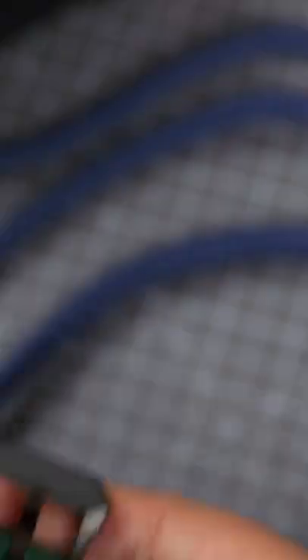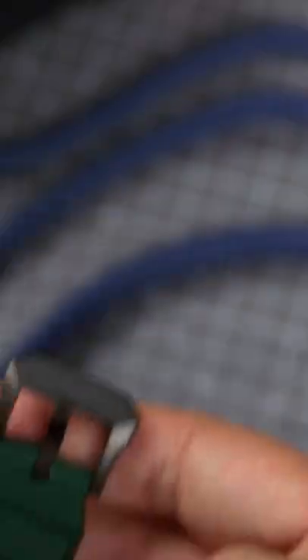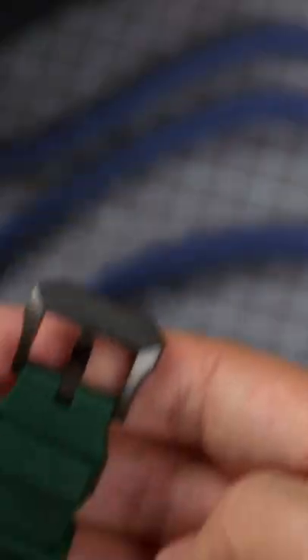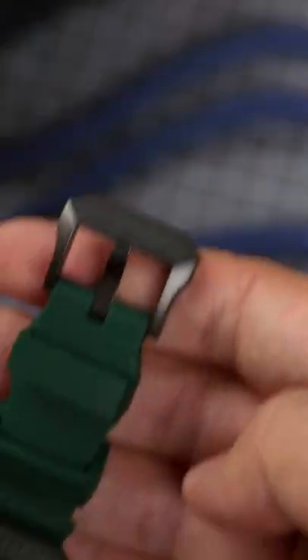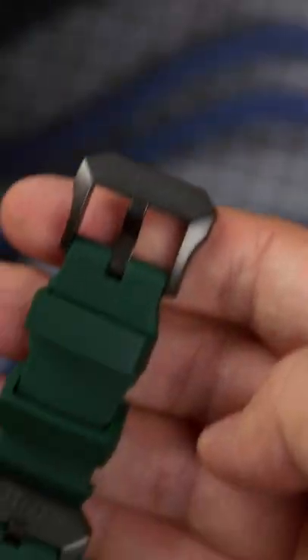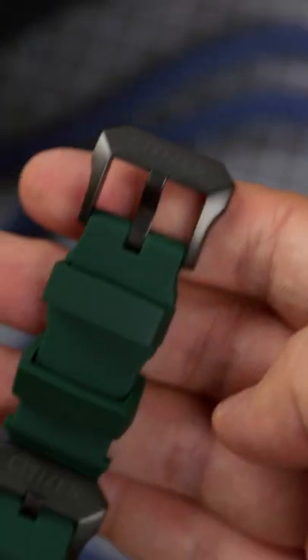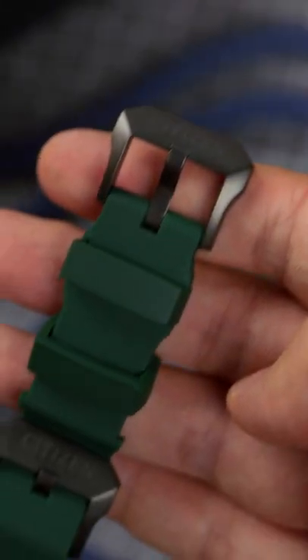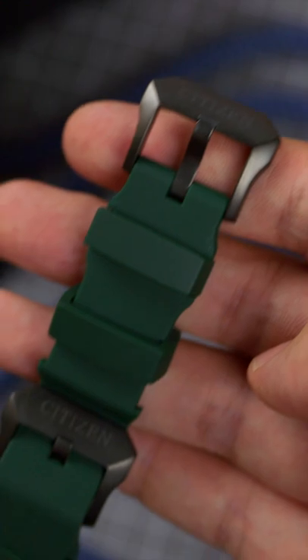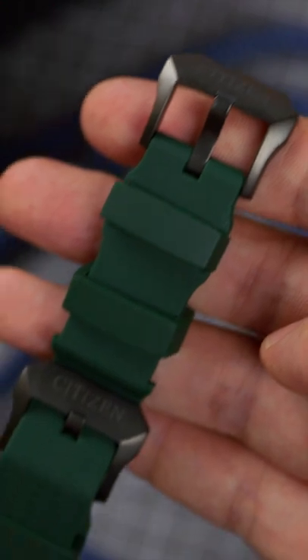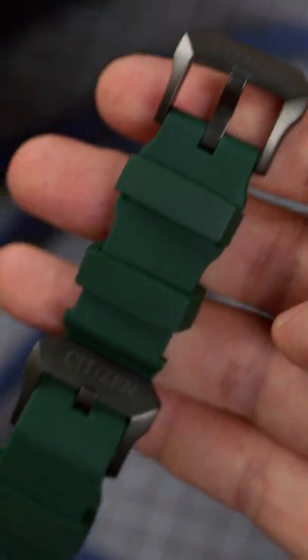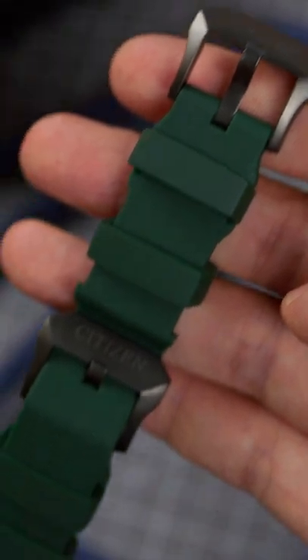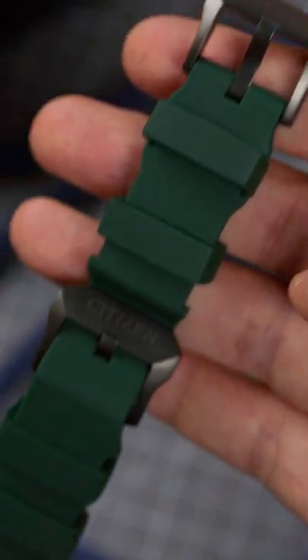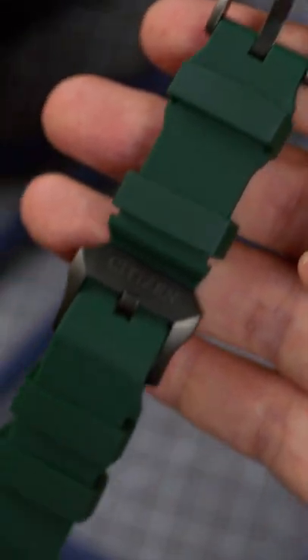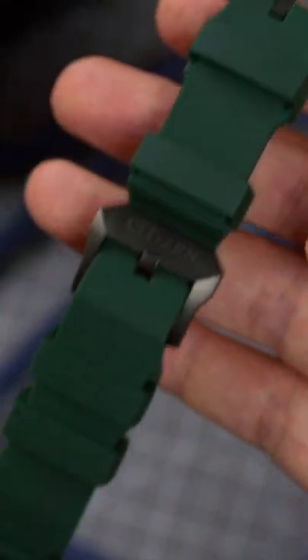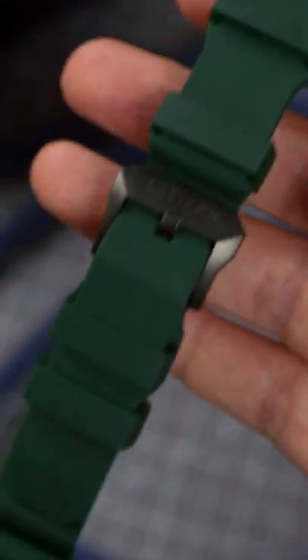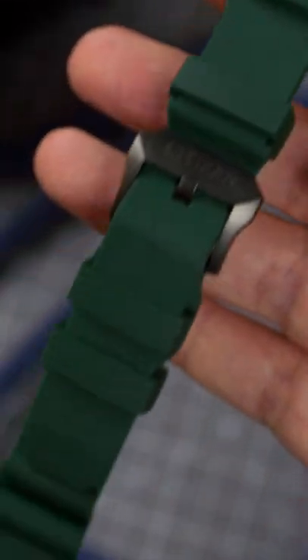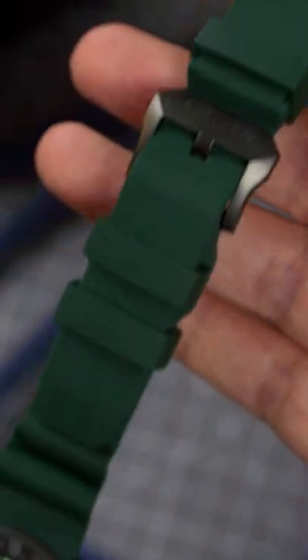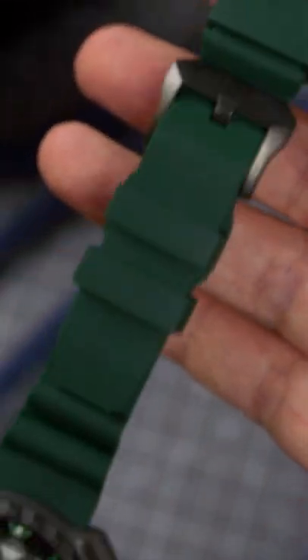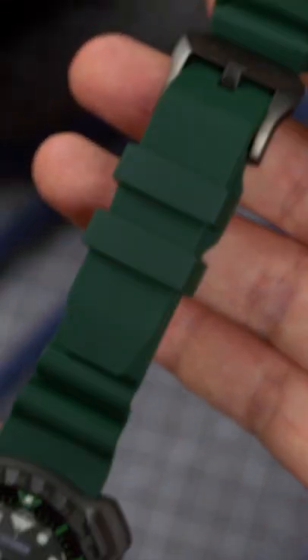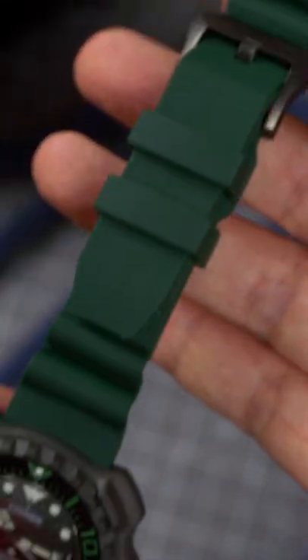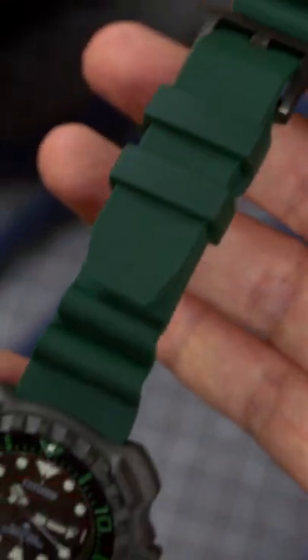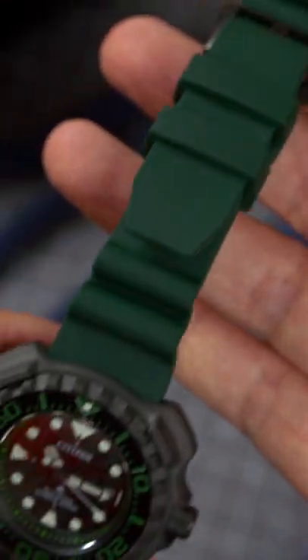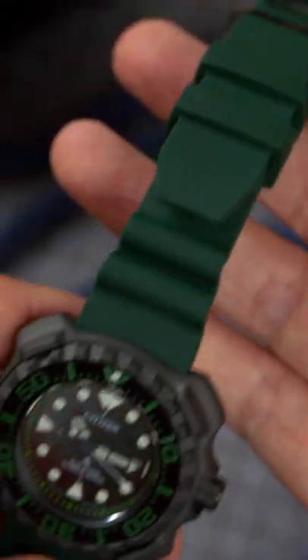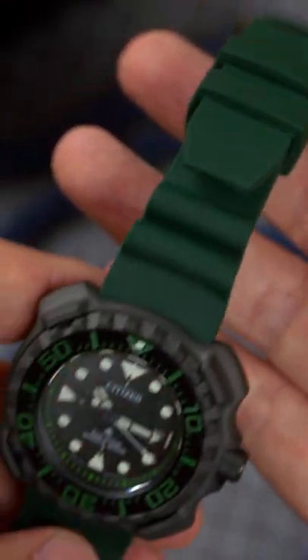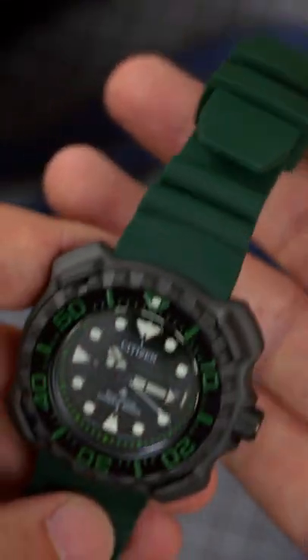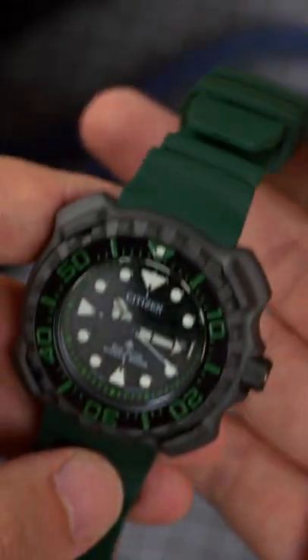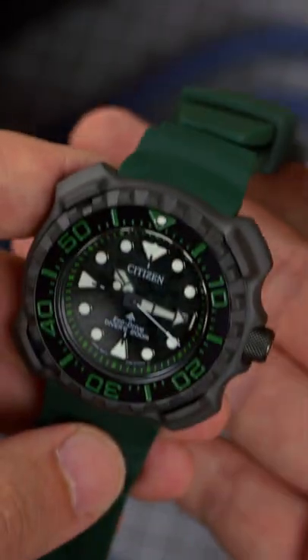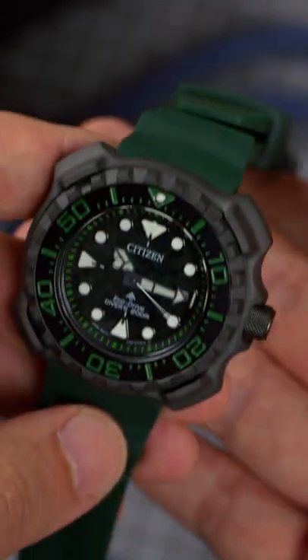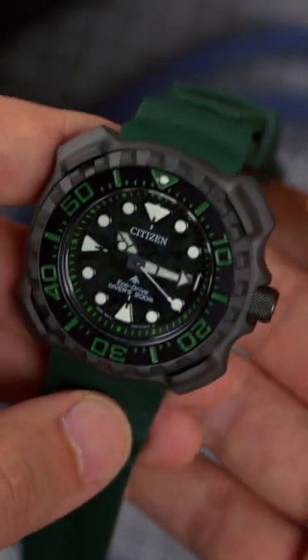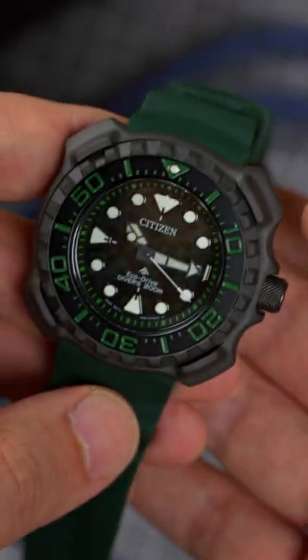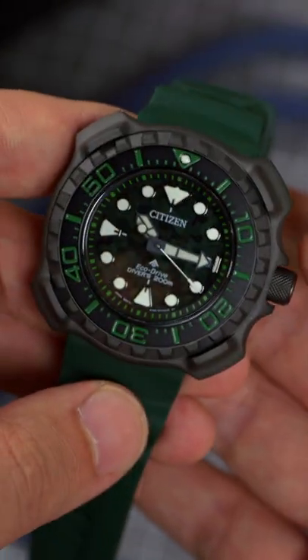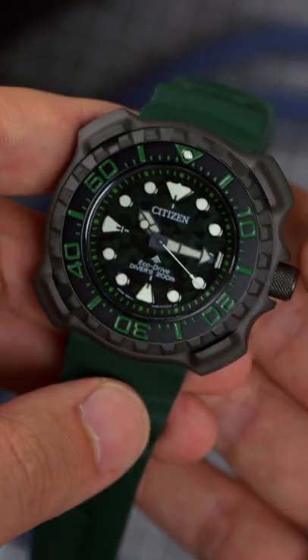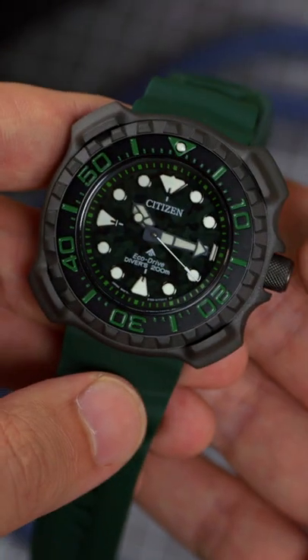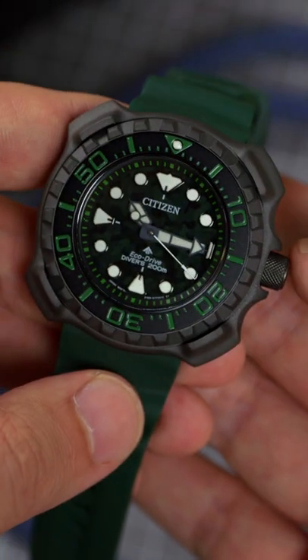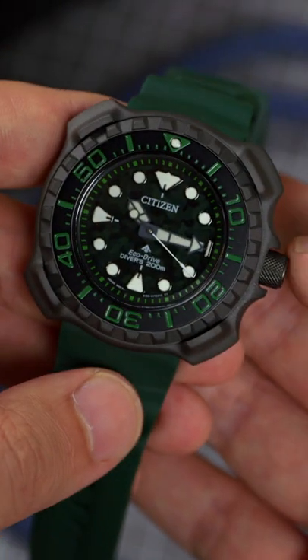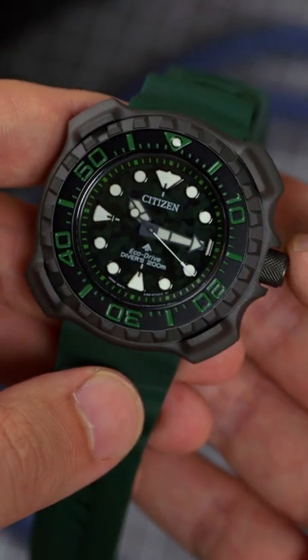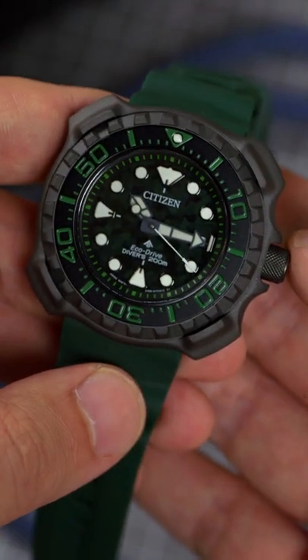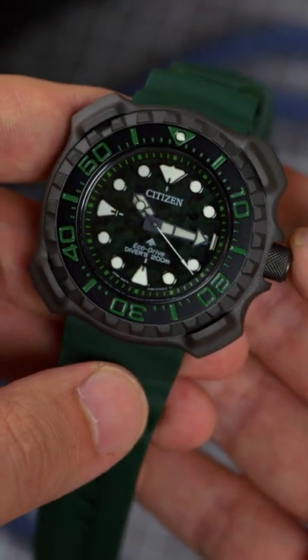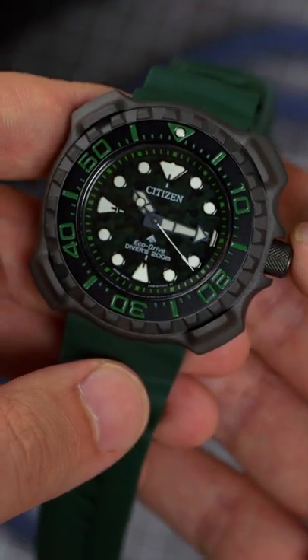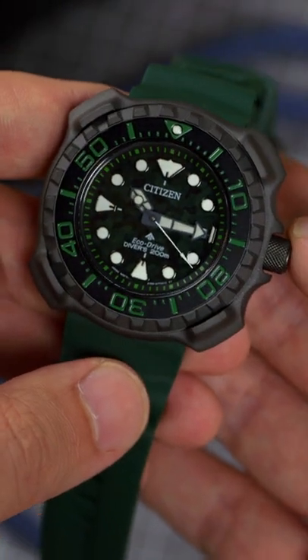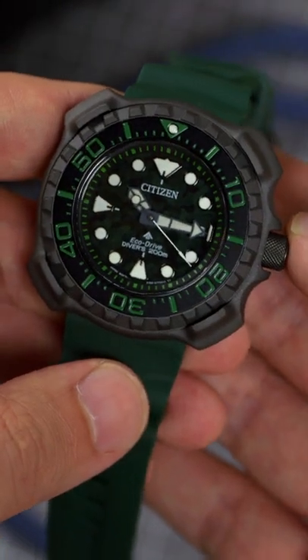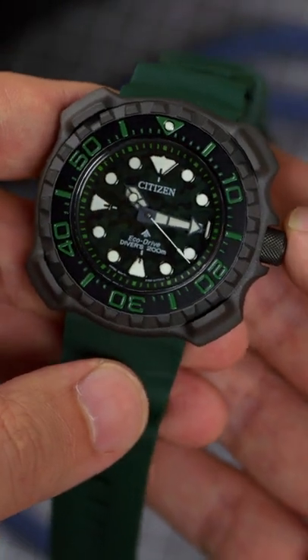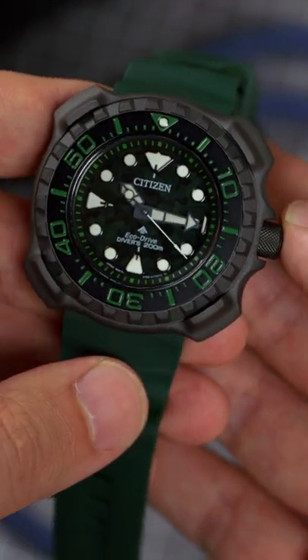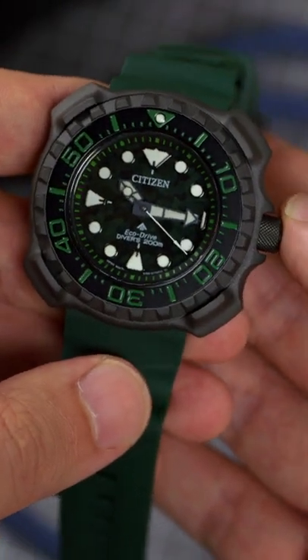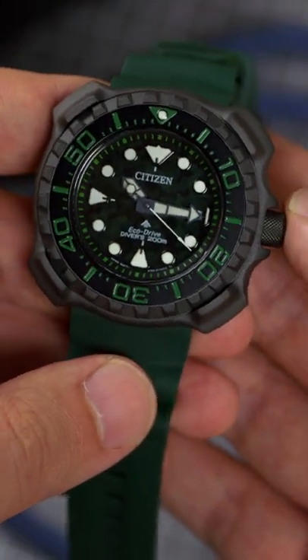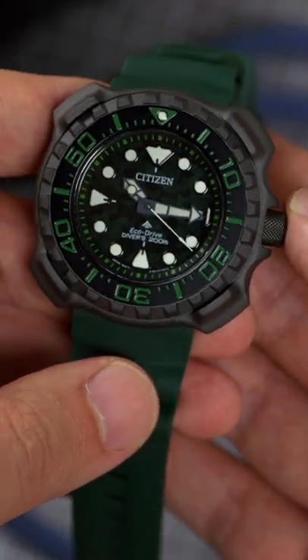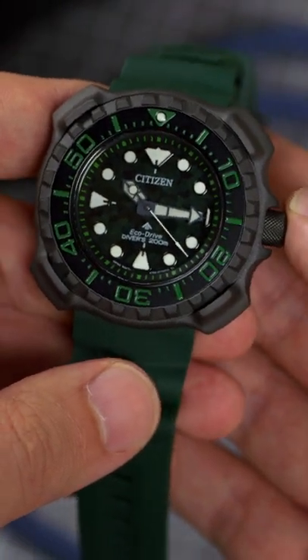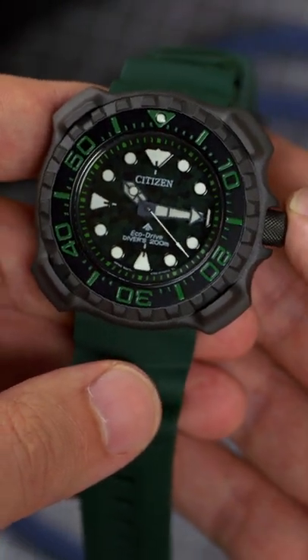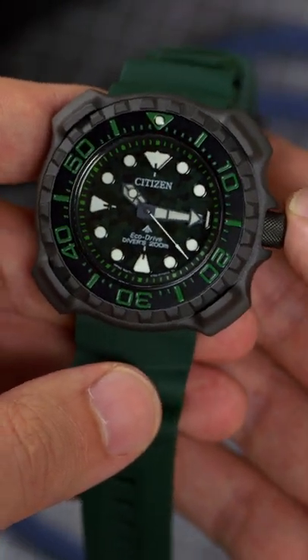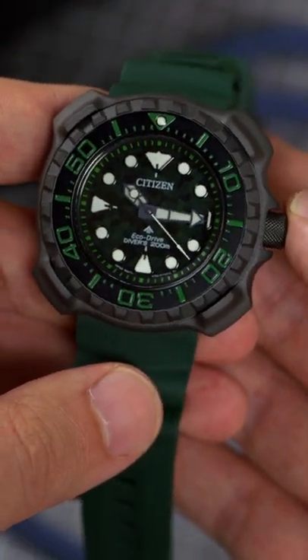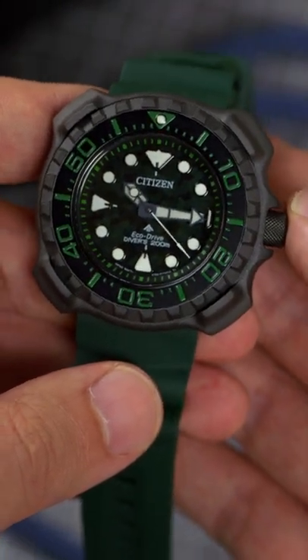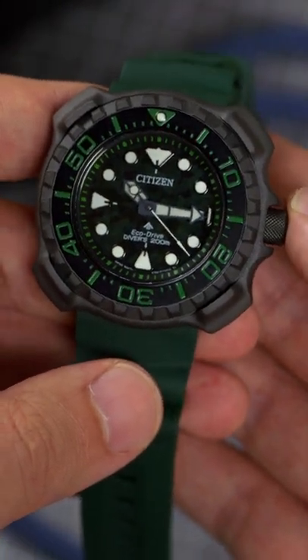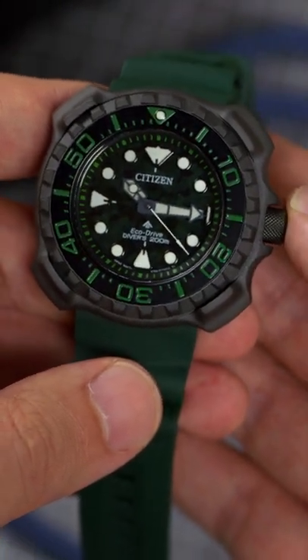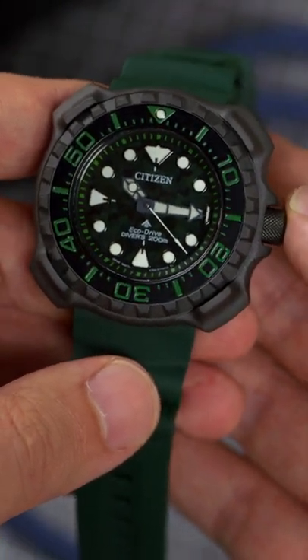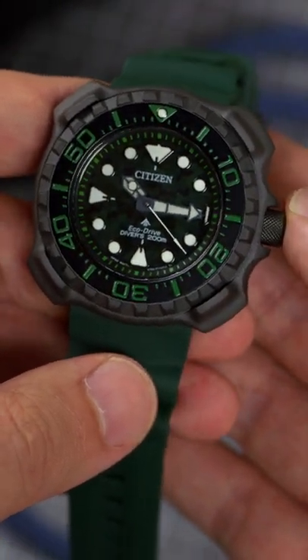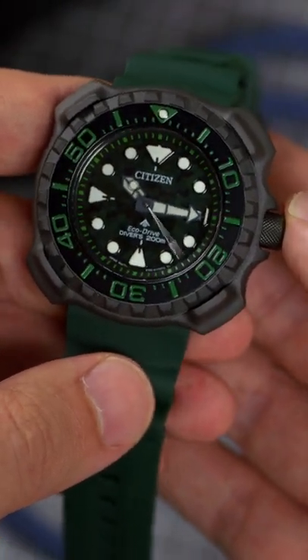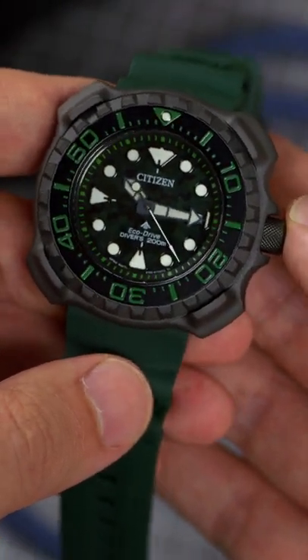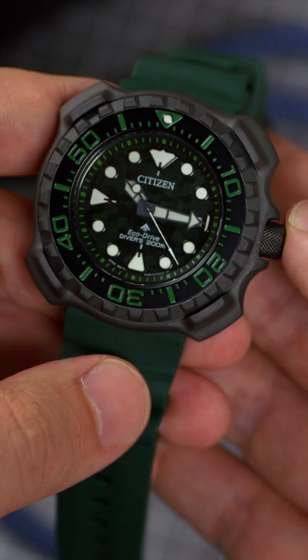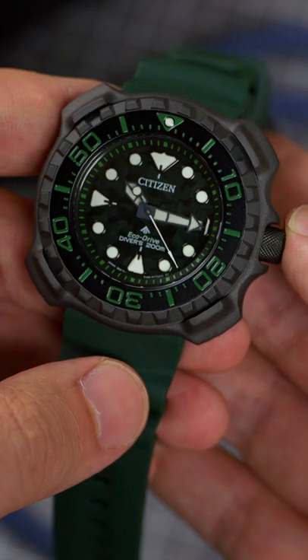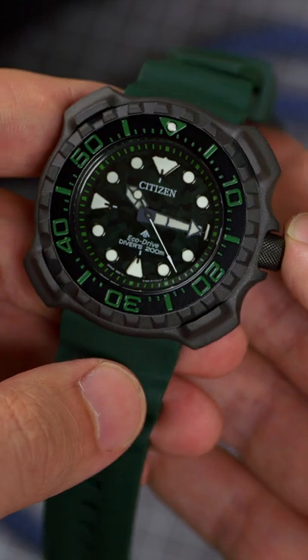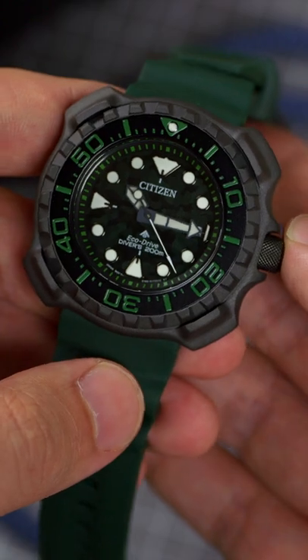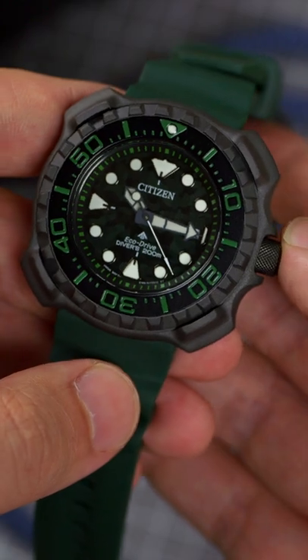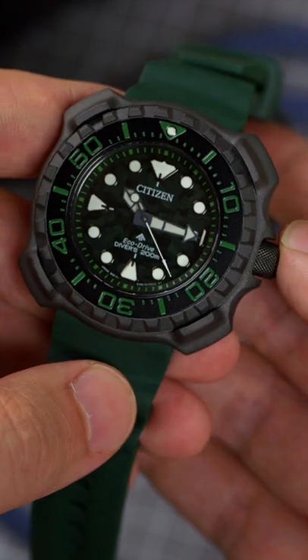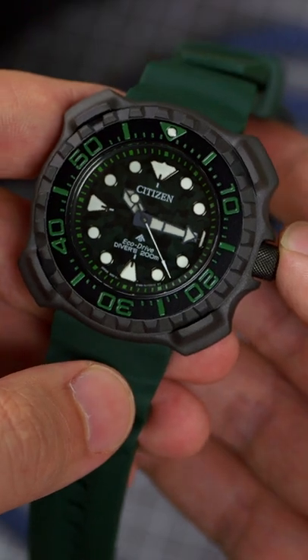Inside is an EcoDrive E168, able to continuously draw power off any light source and run for up to six months on a full charge.